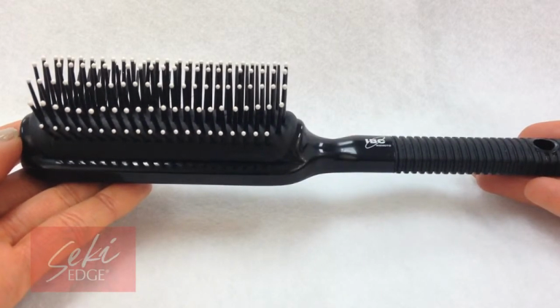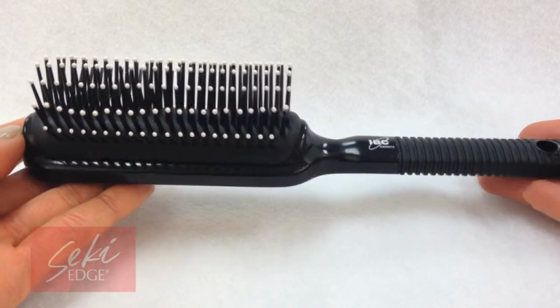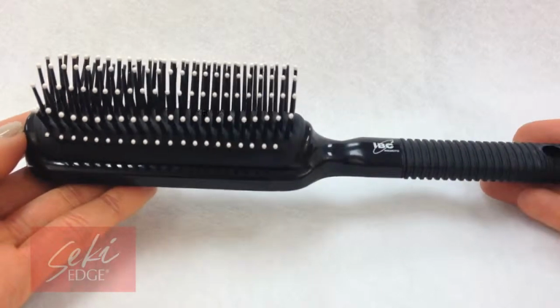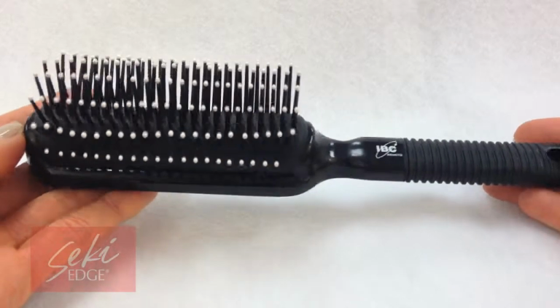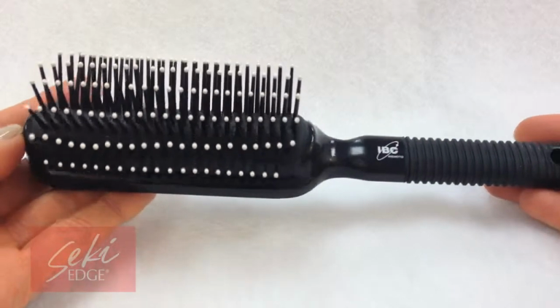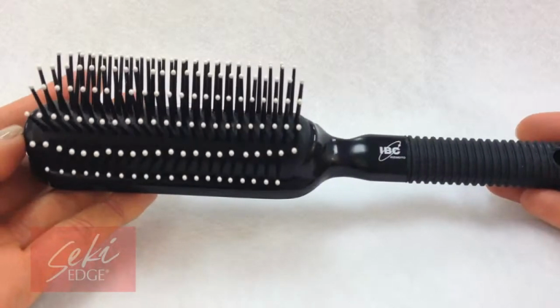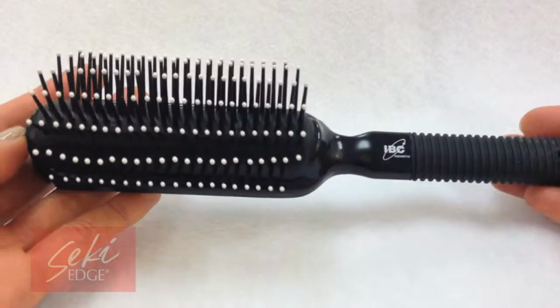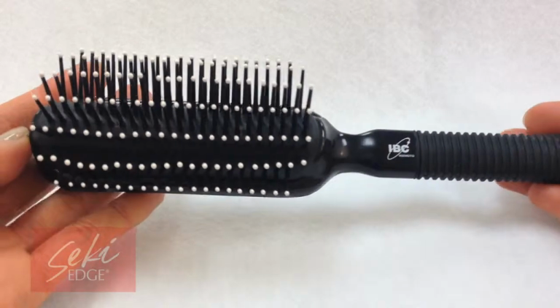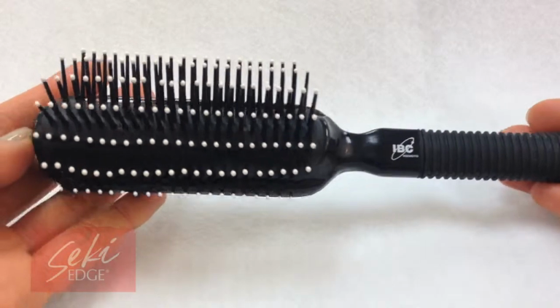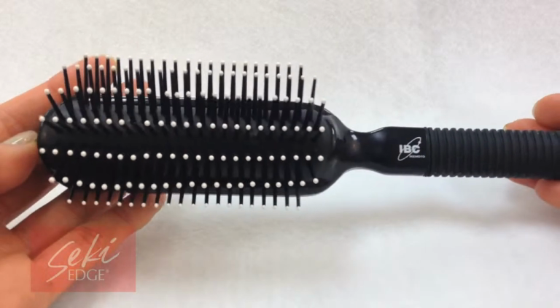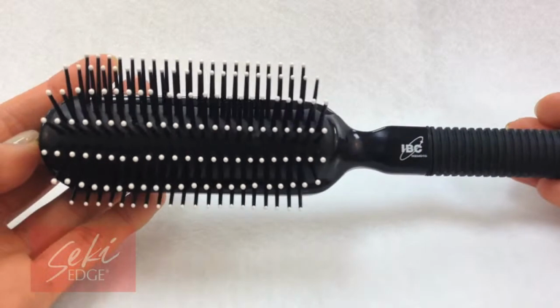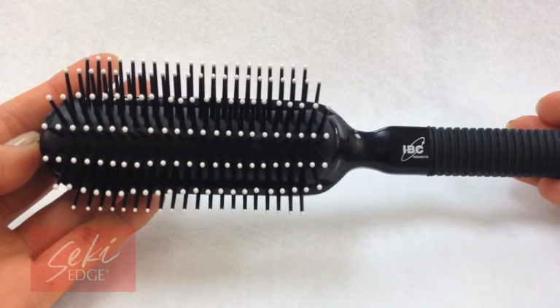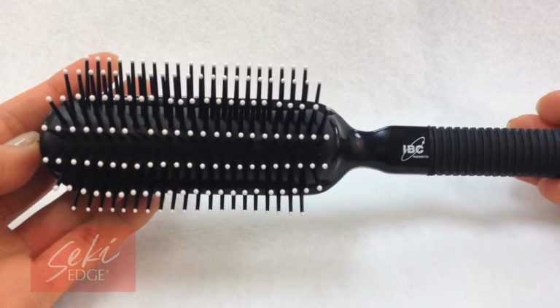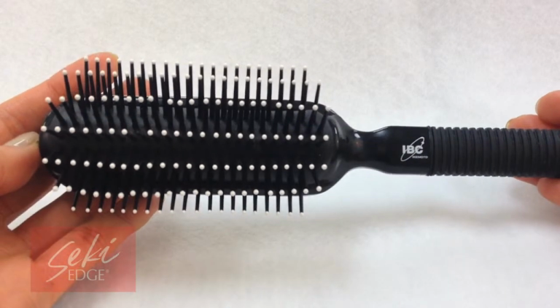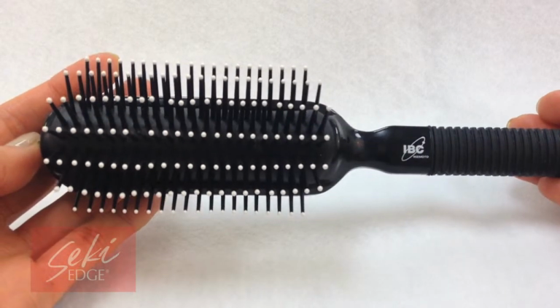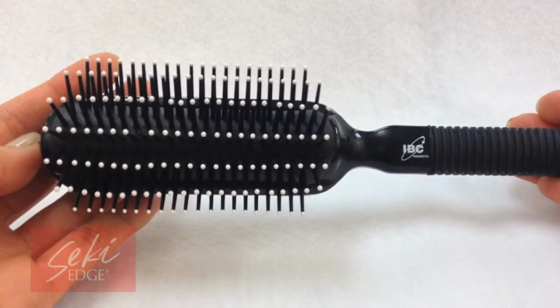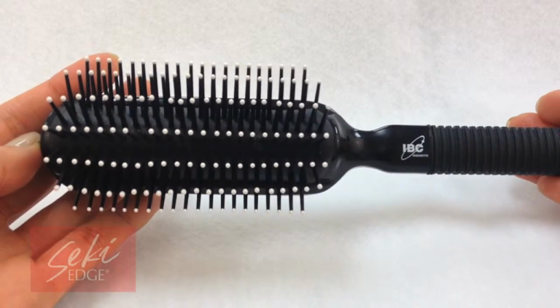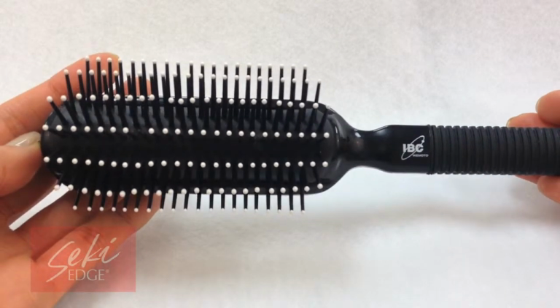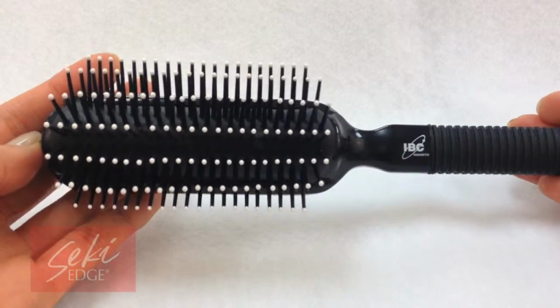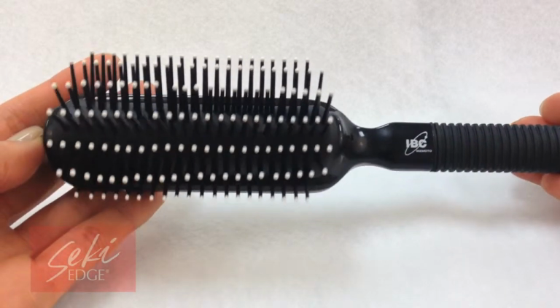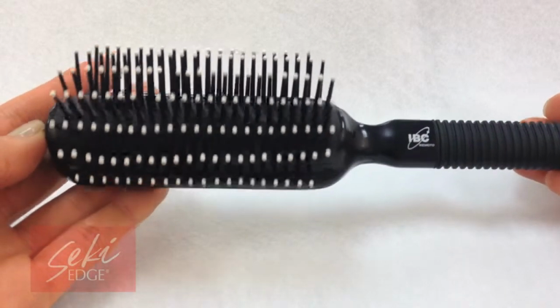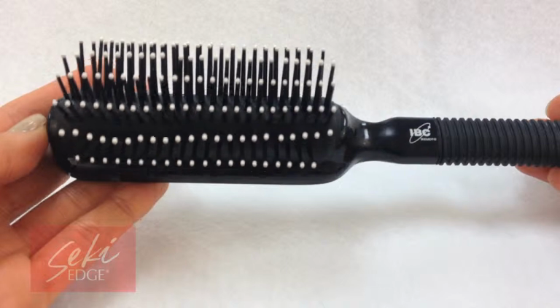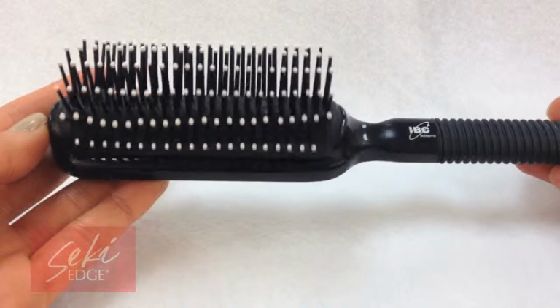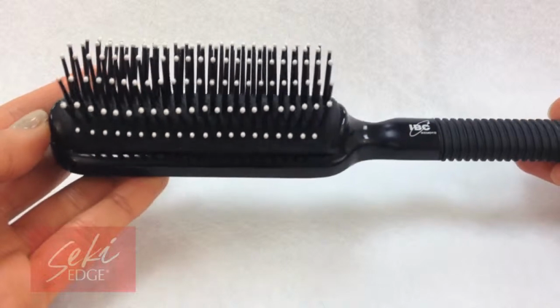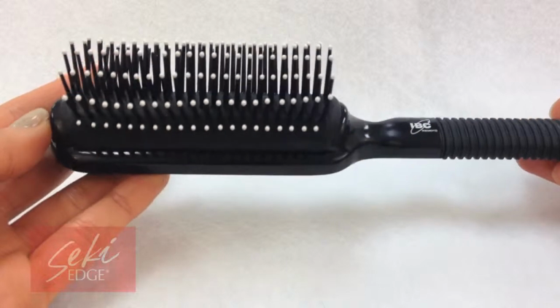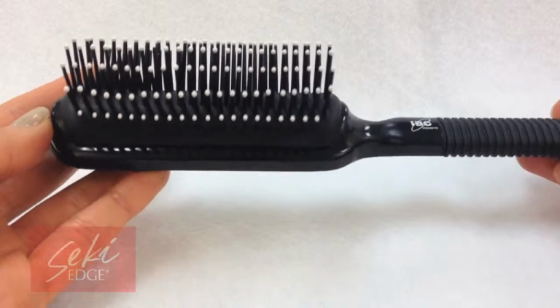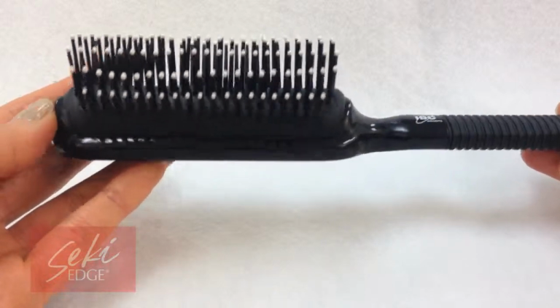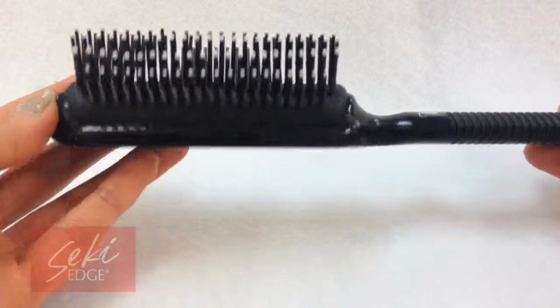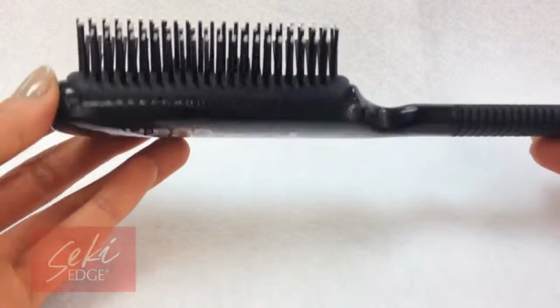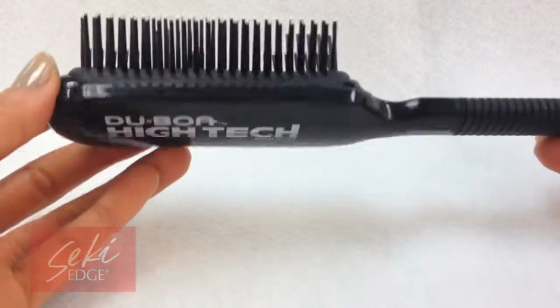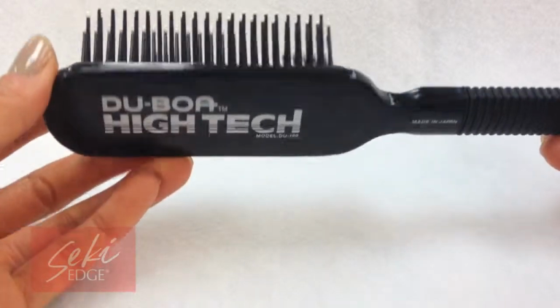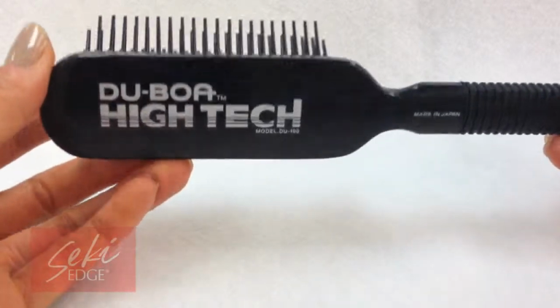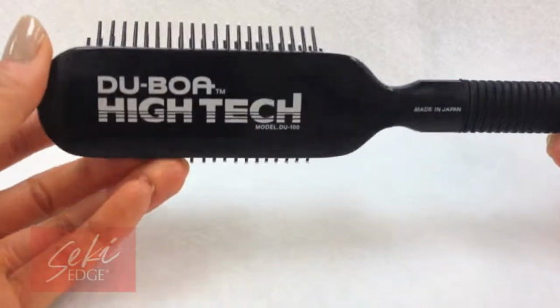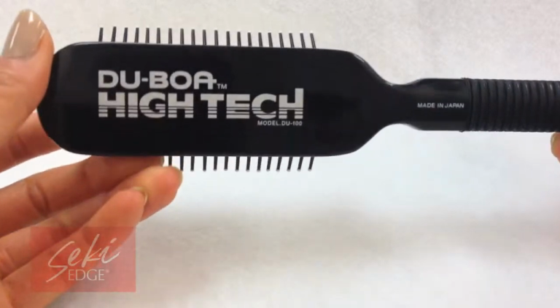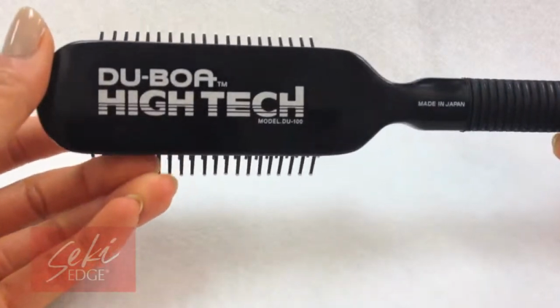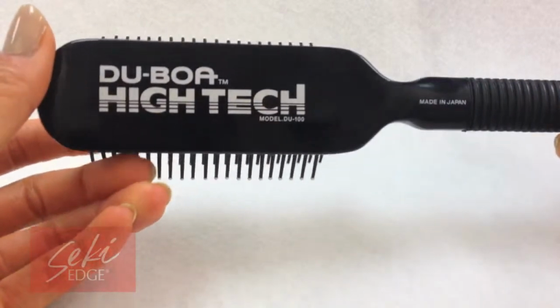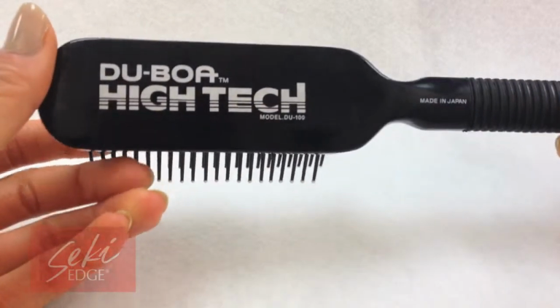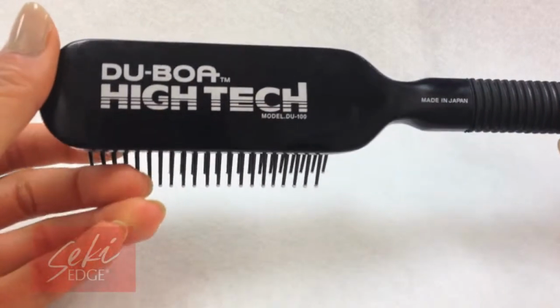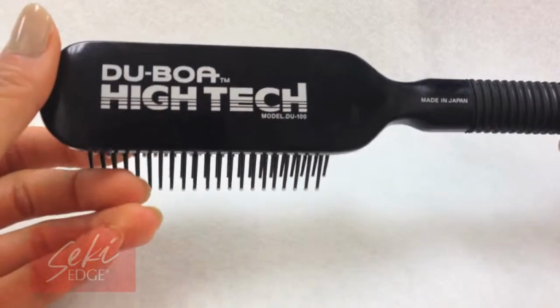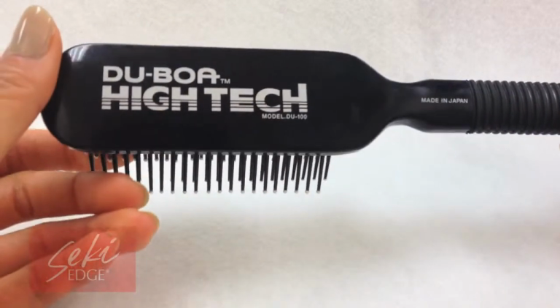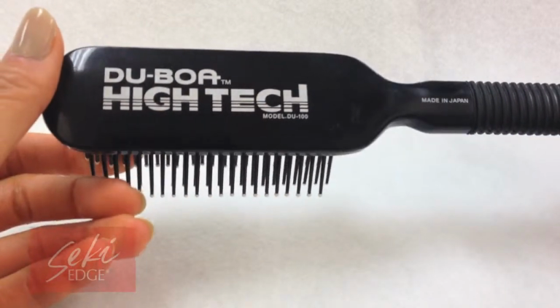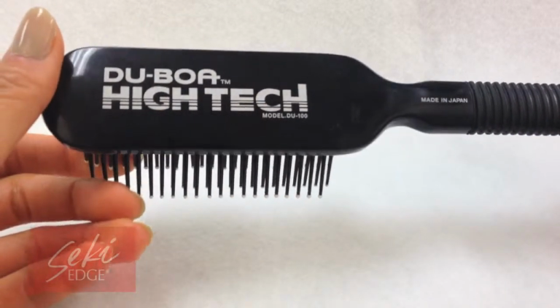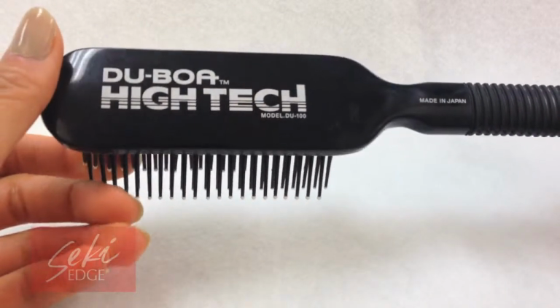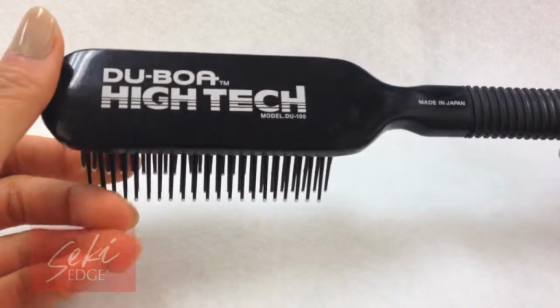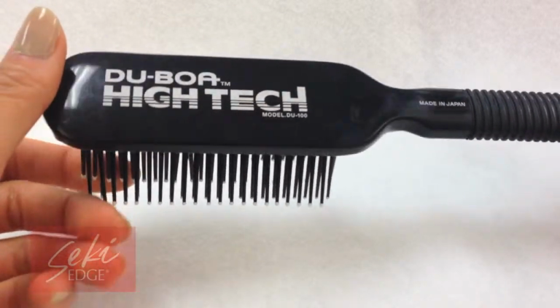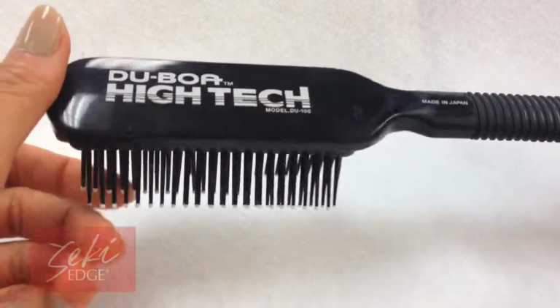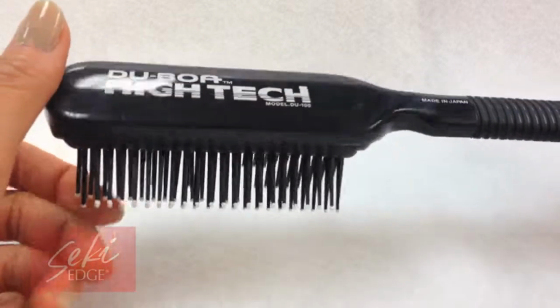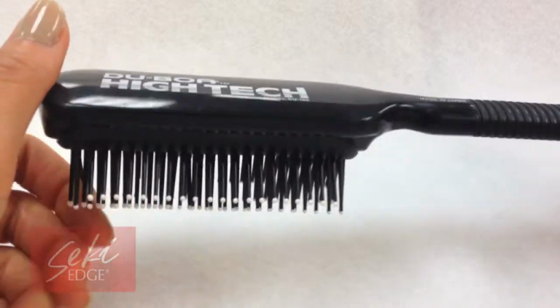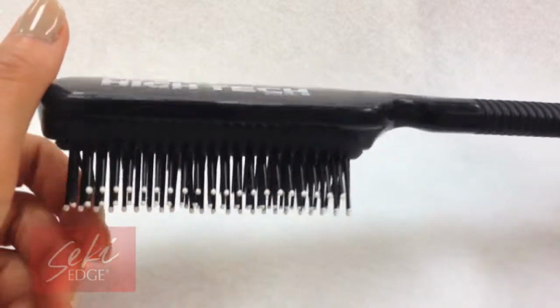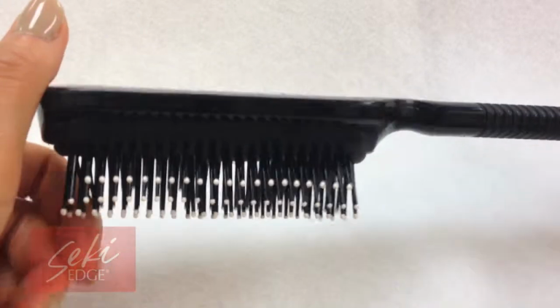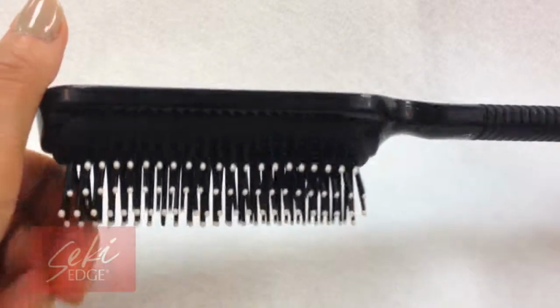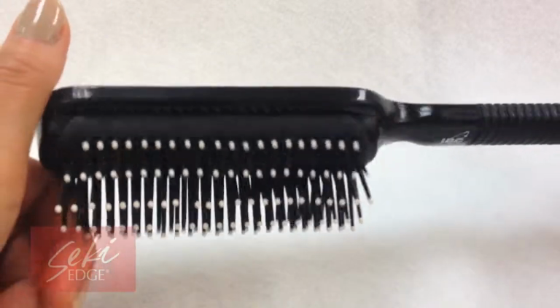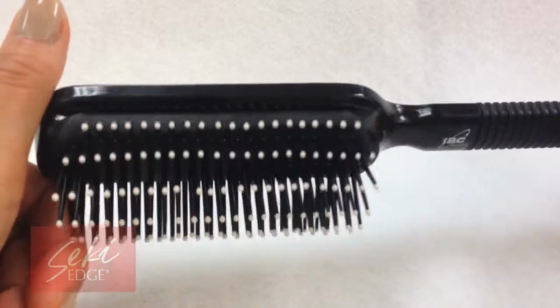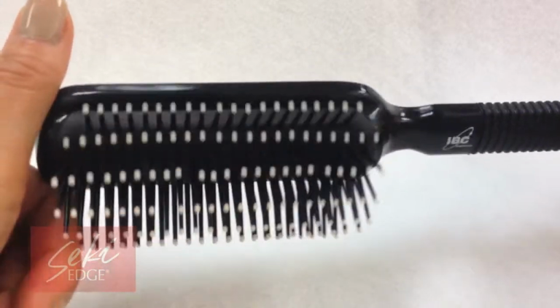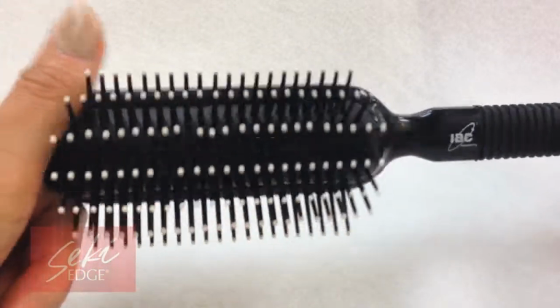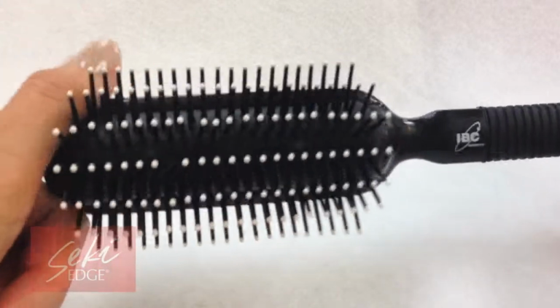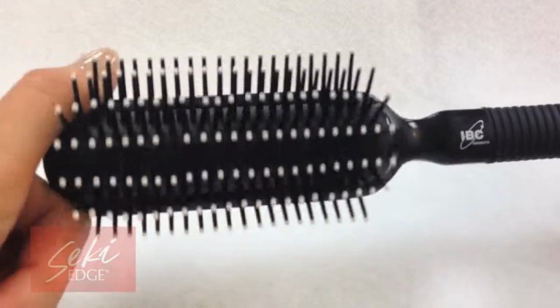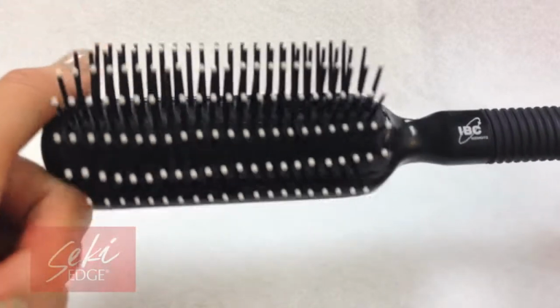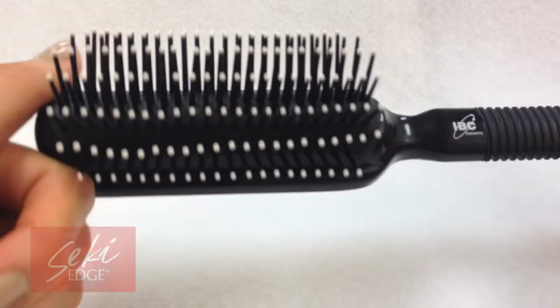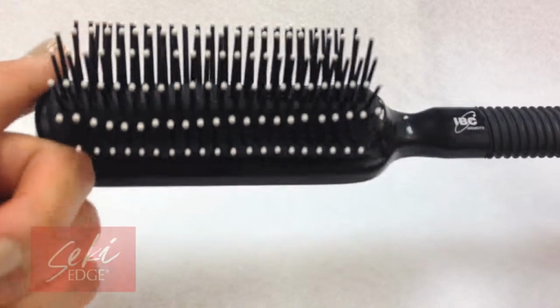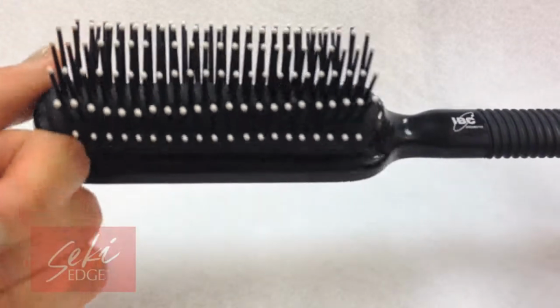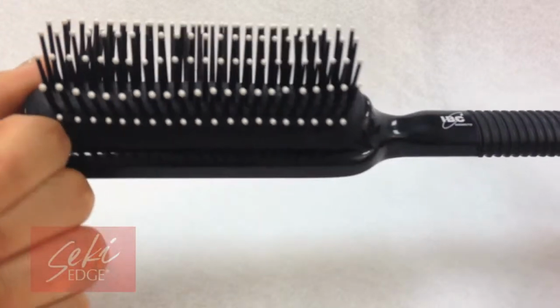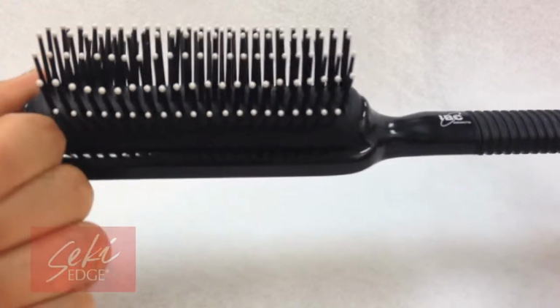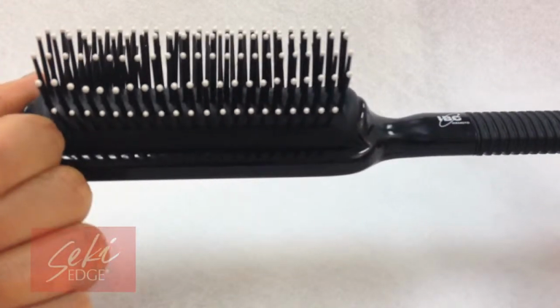This brush is excellent because it doesn't snag or cut the hair. With great balance and ergonomic design, this brush will last you a lifetime.